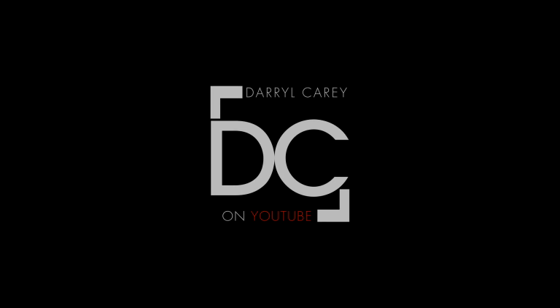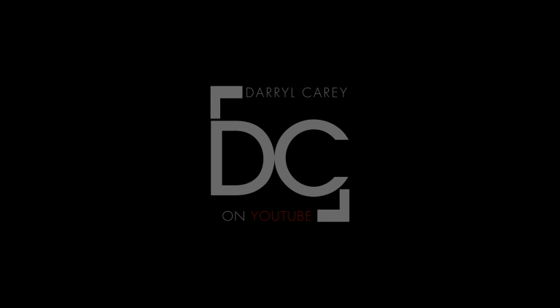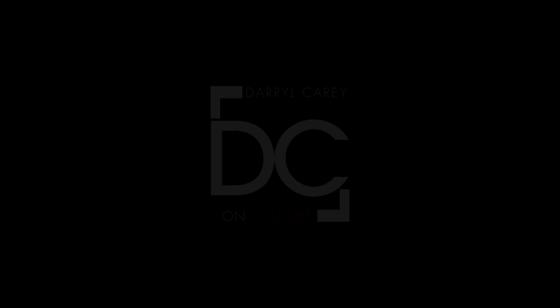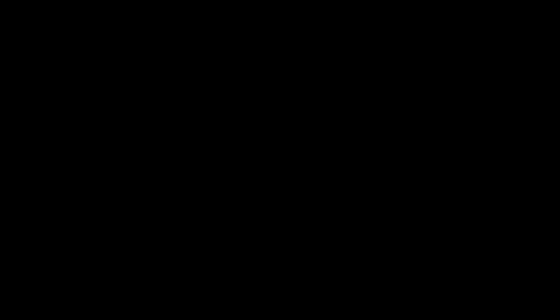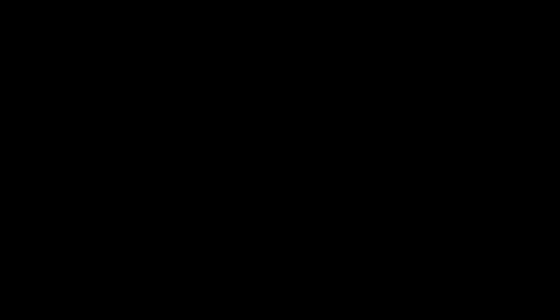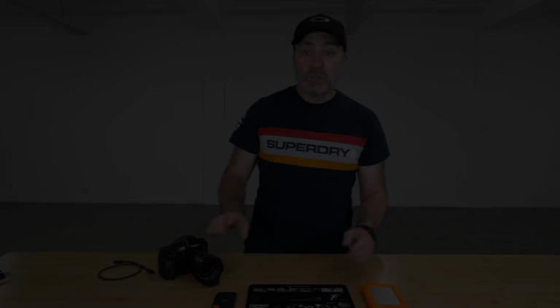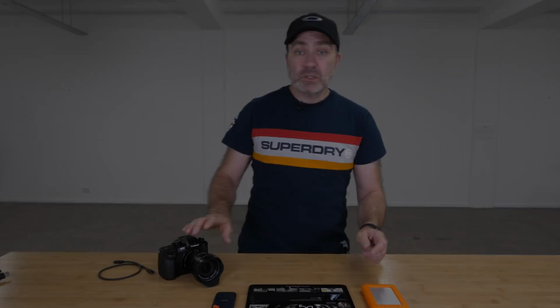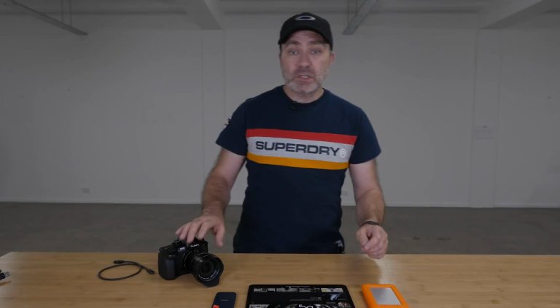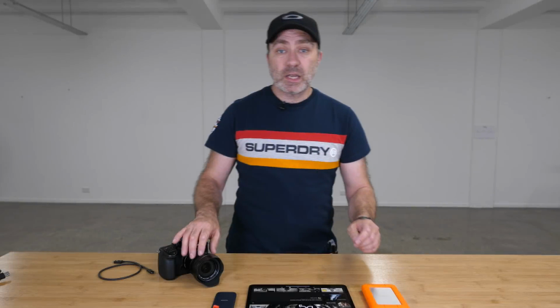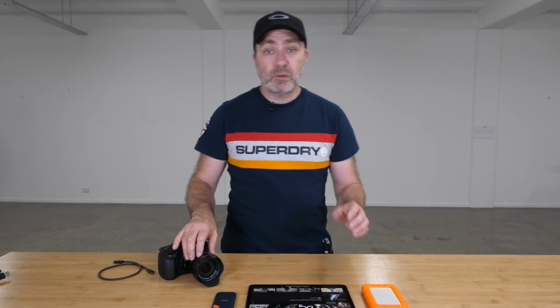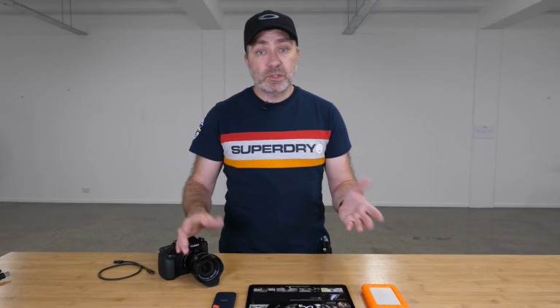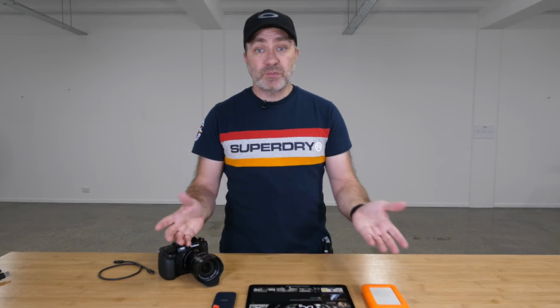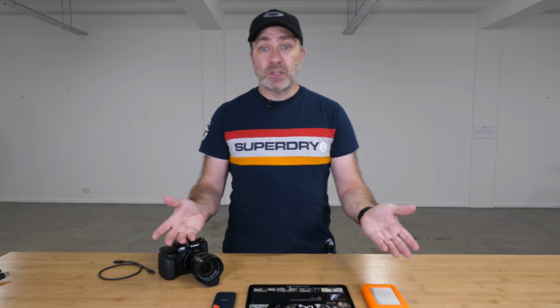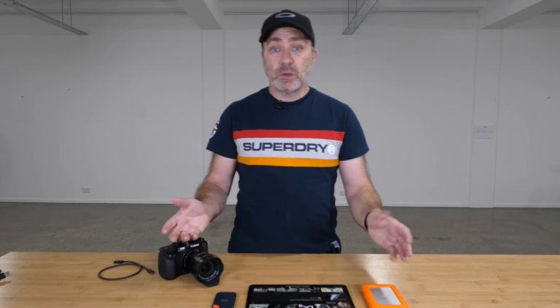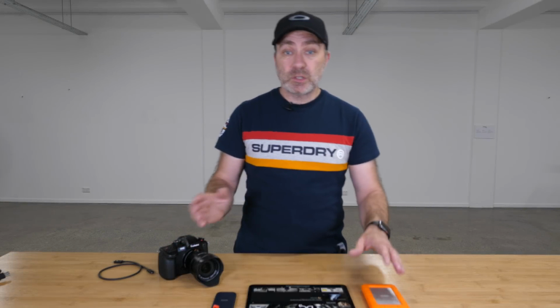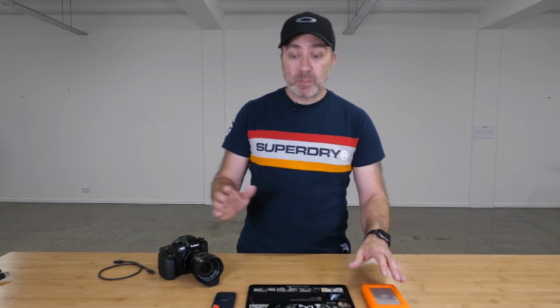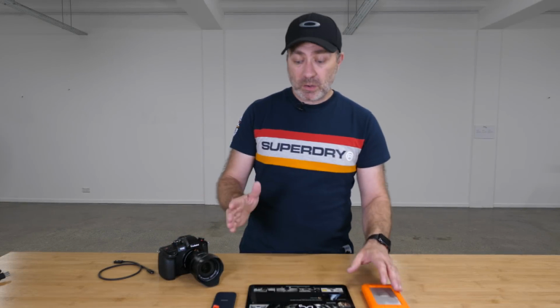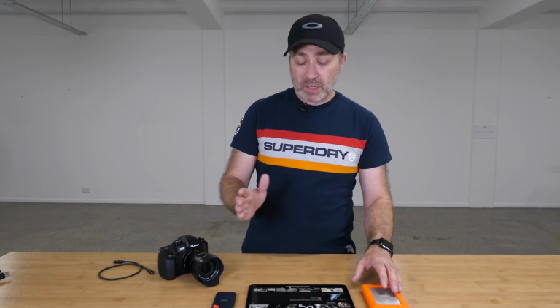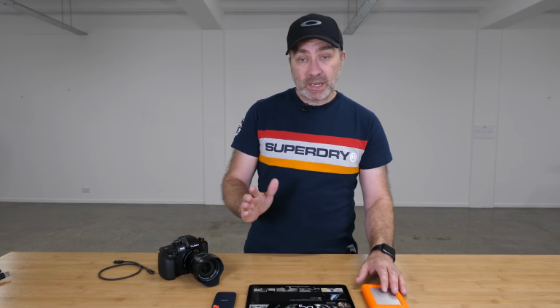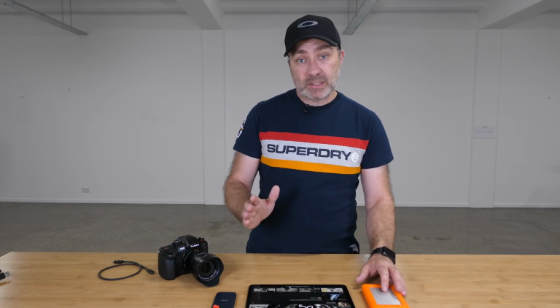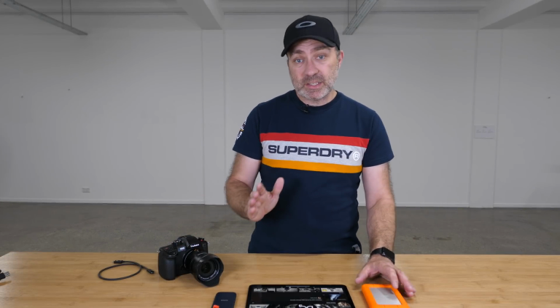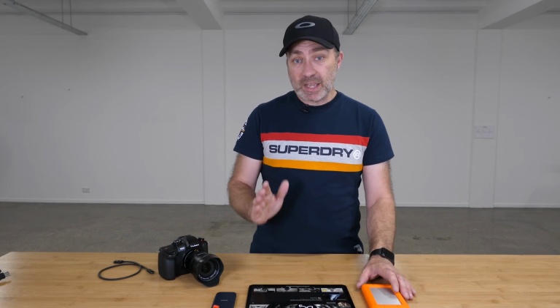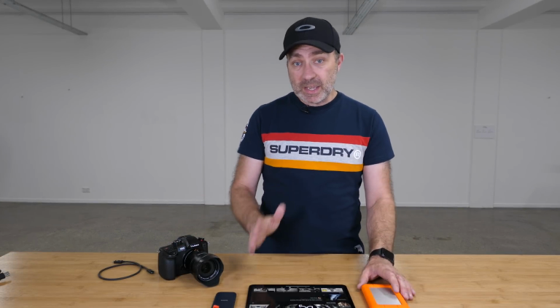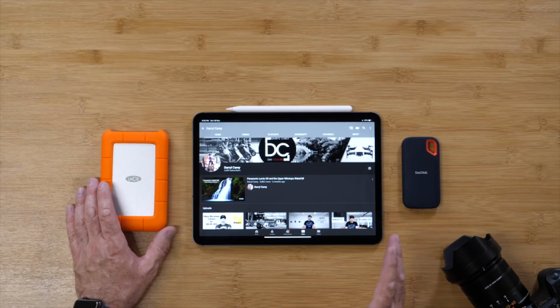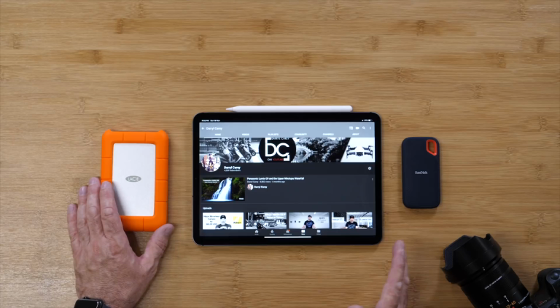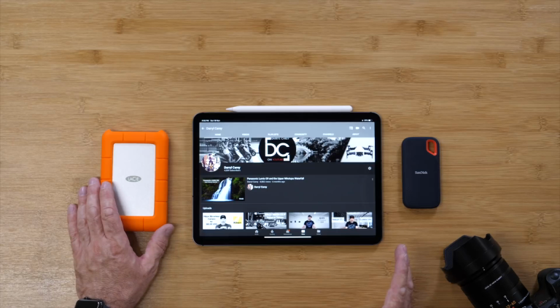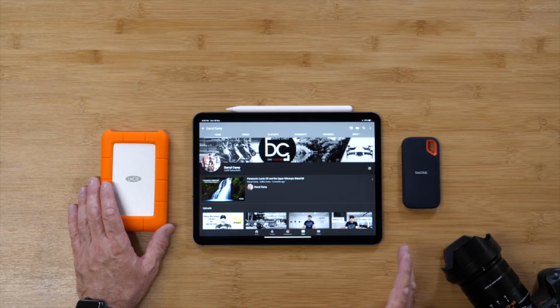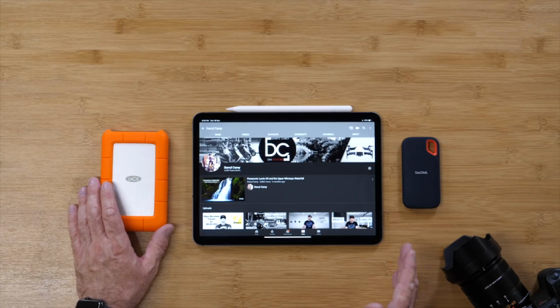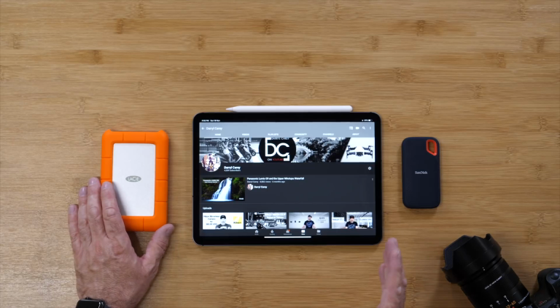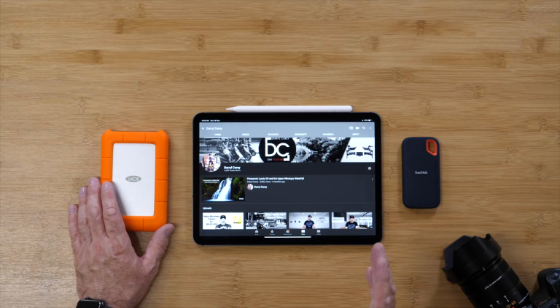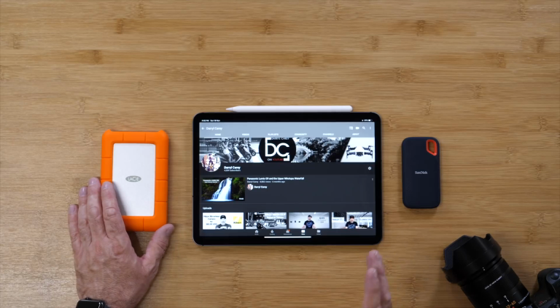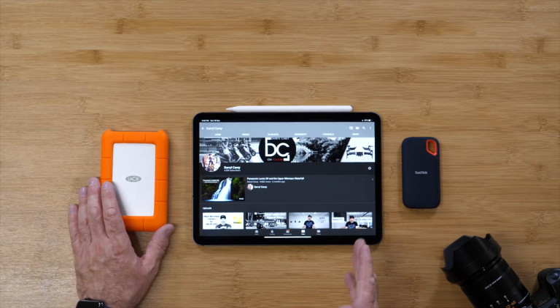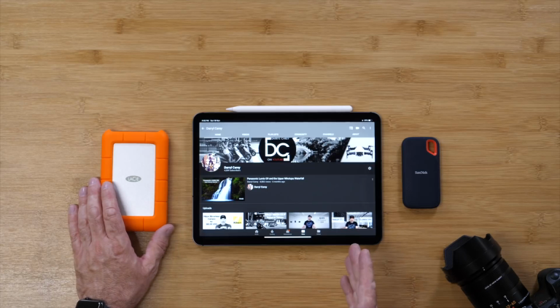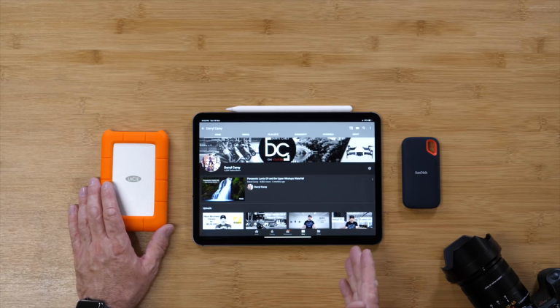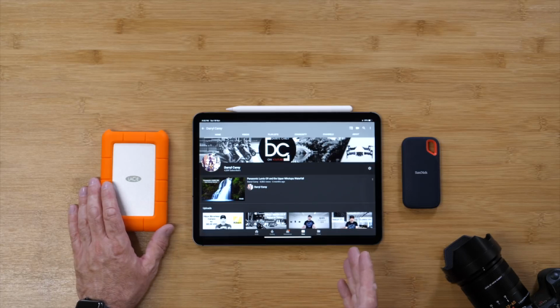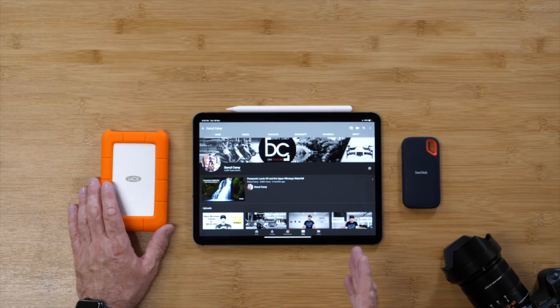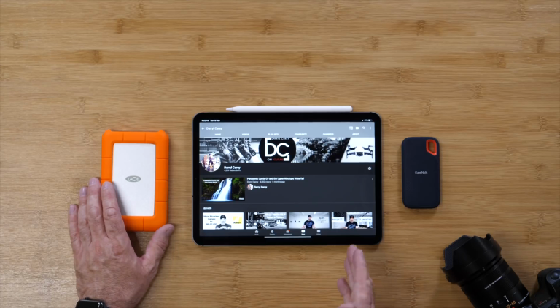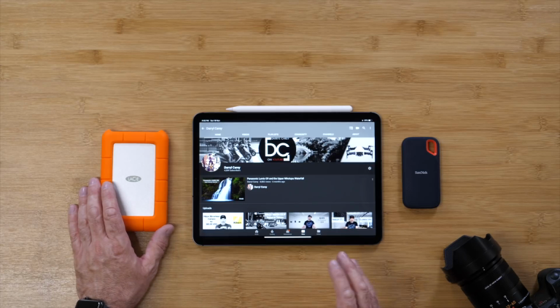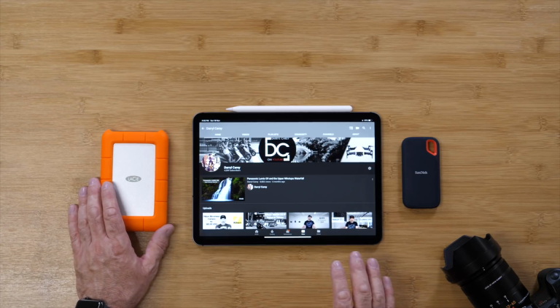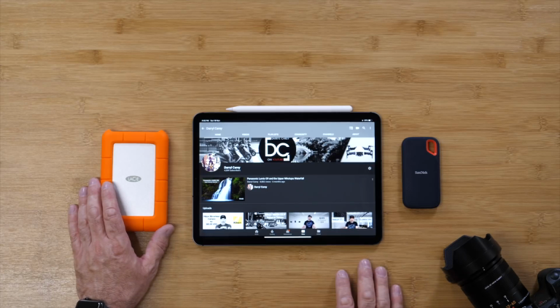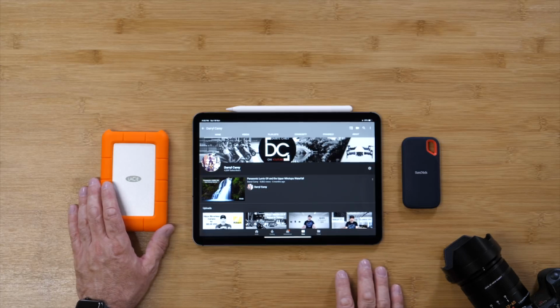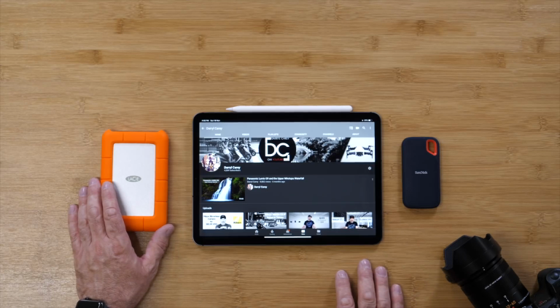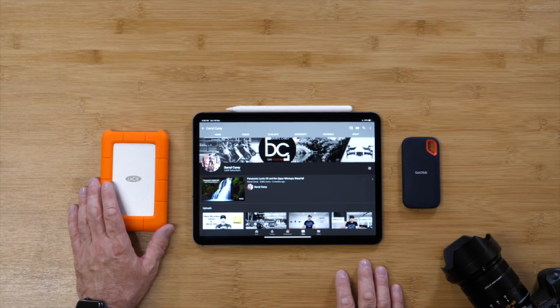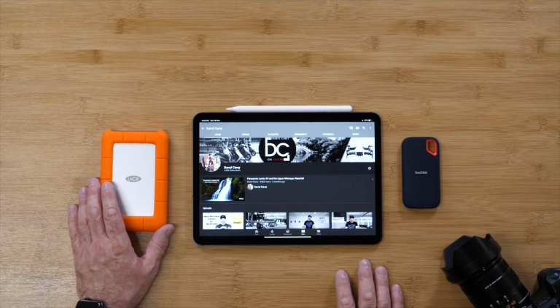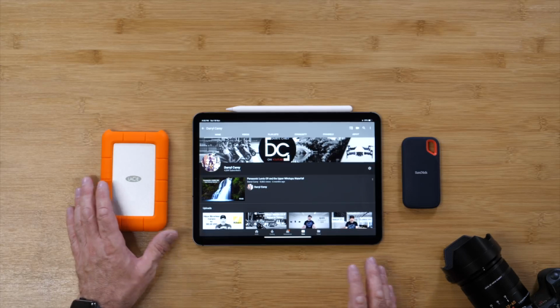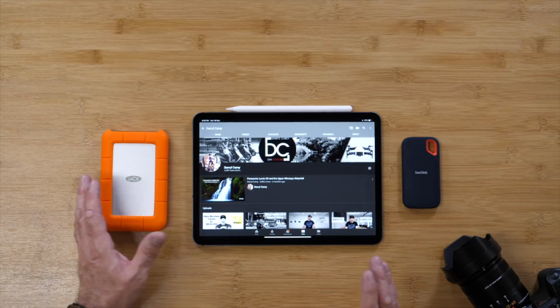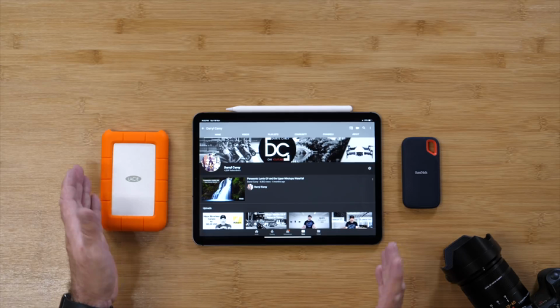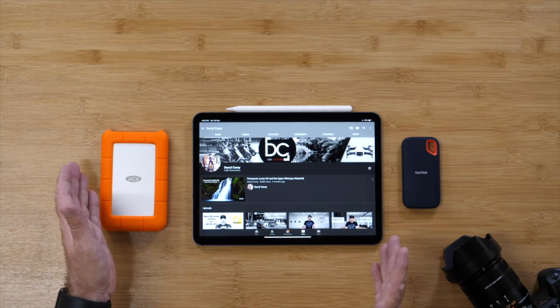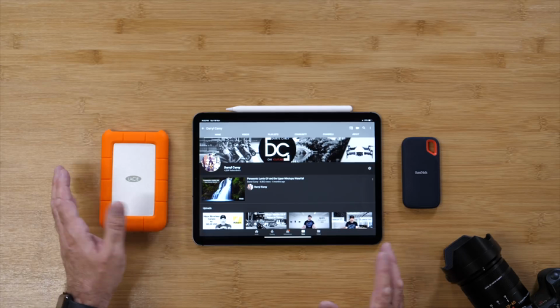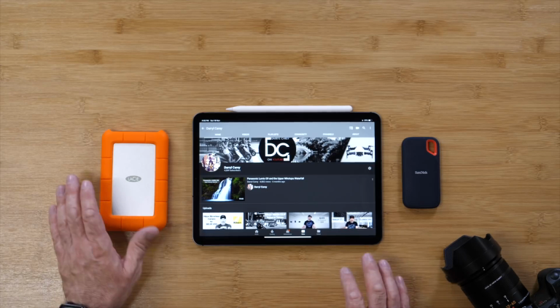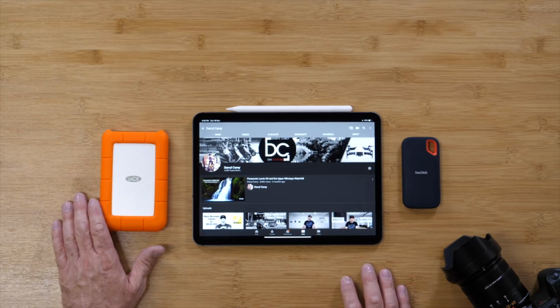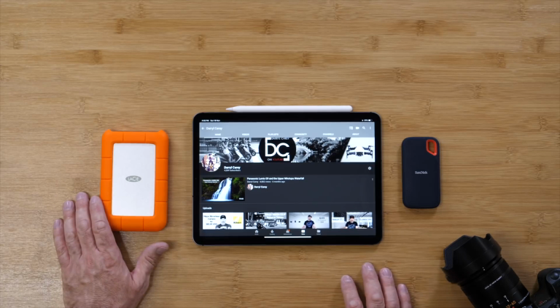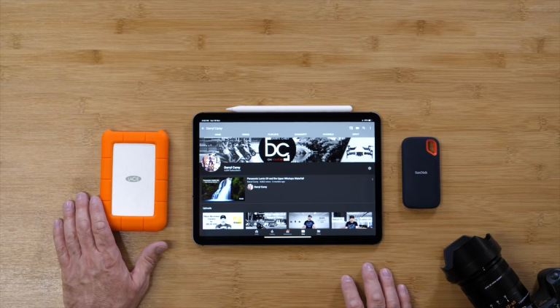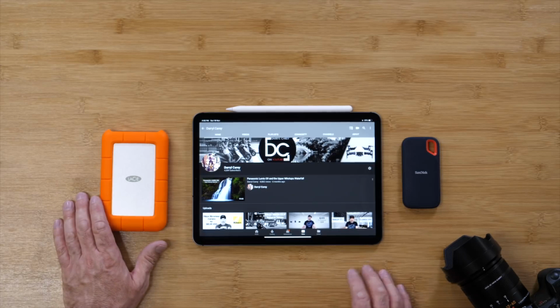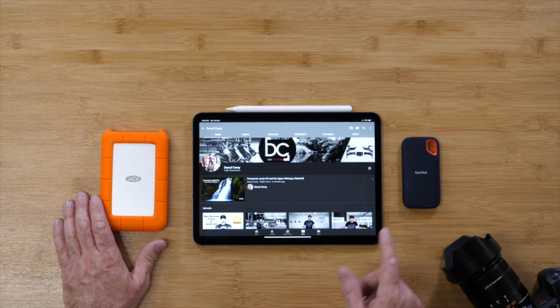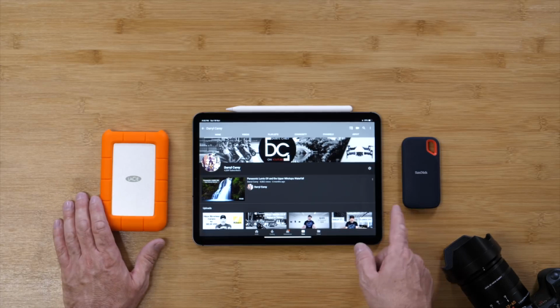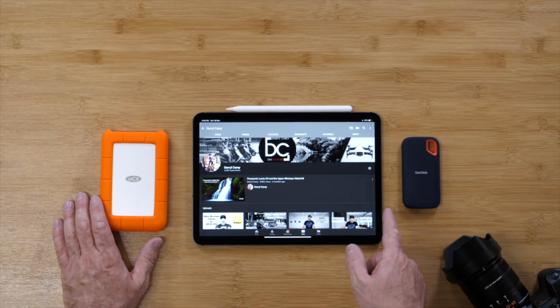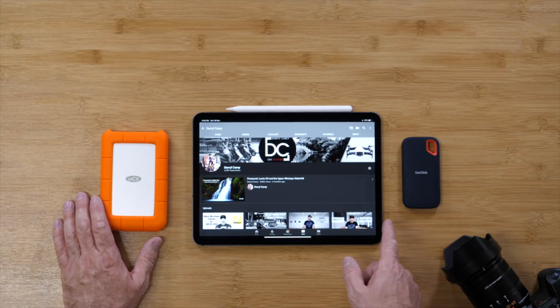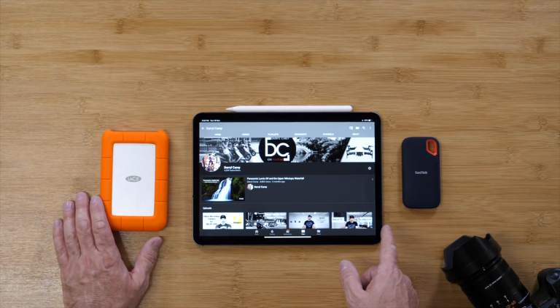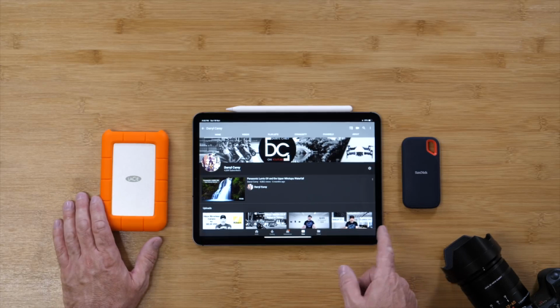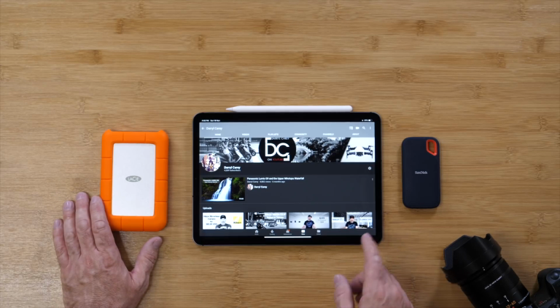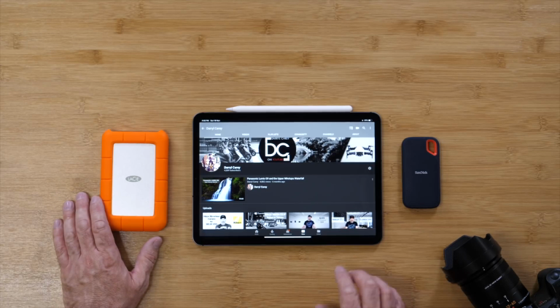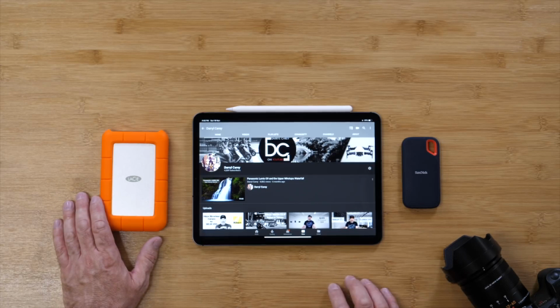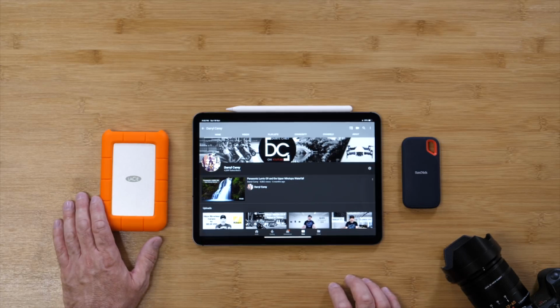This video is about connecting any hard drive to the new iPad Pro 2018 model with the USB-C port.